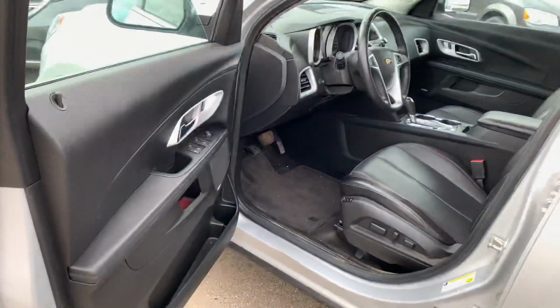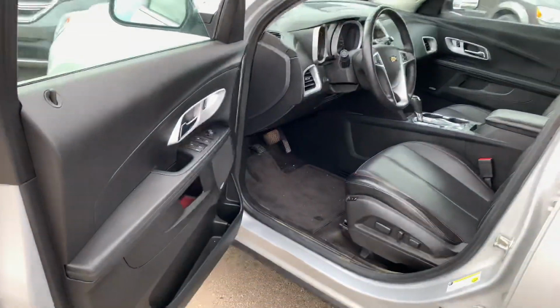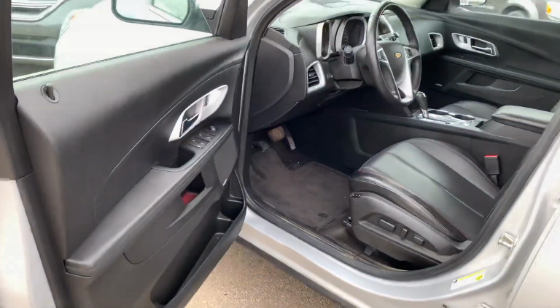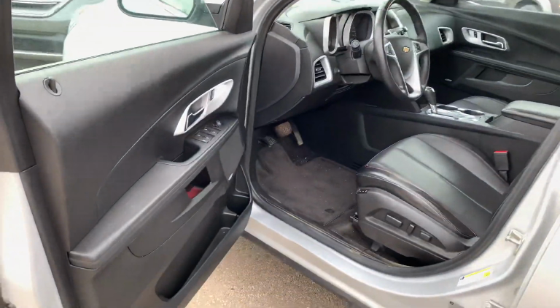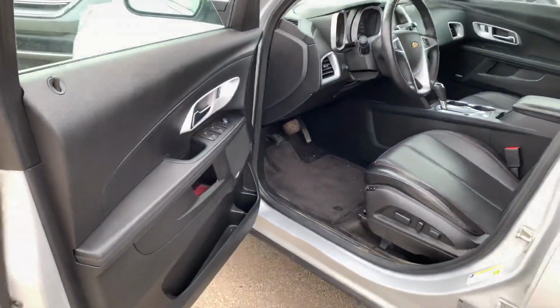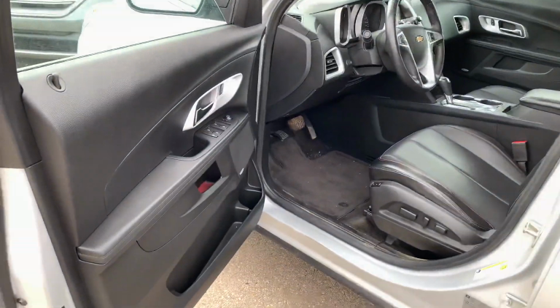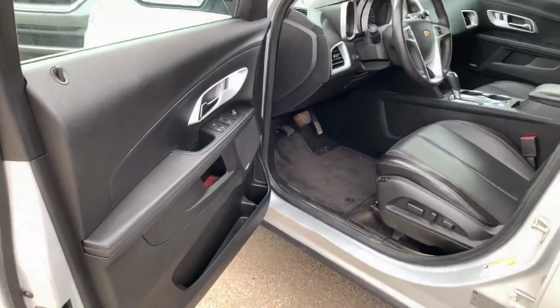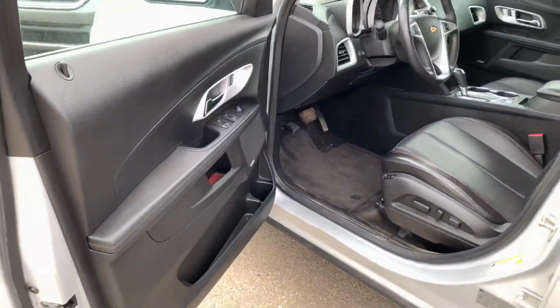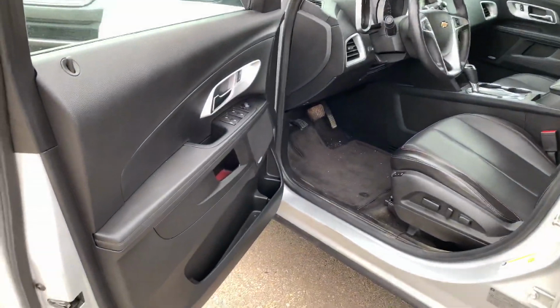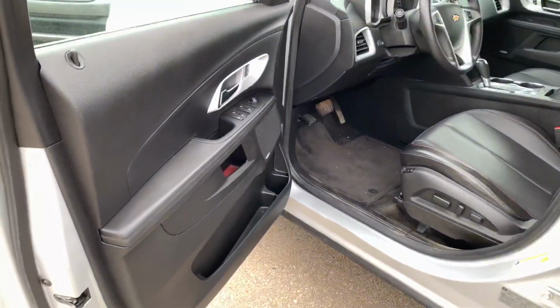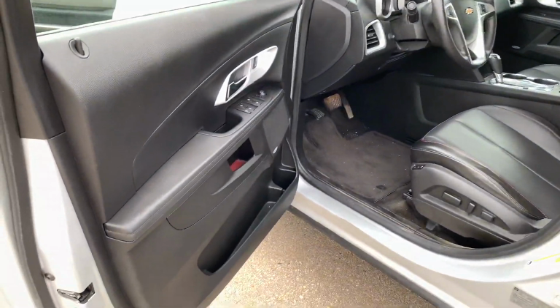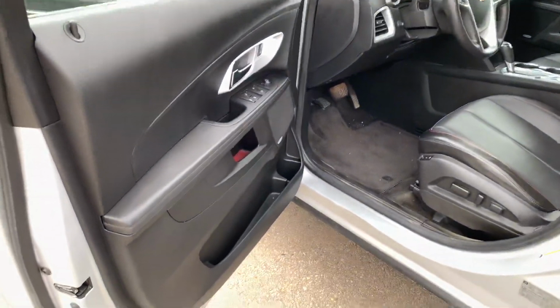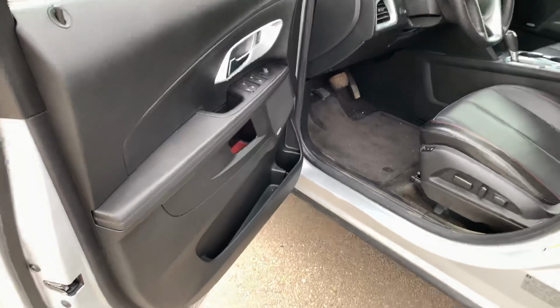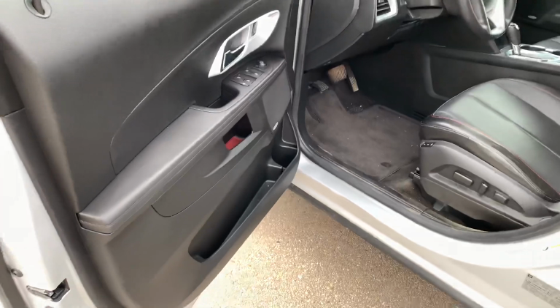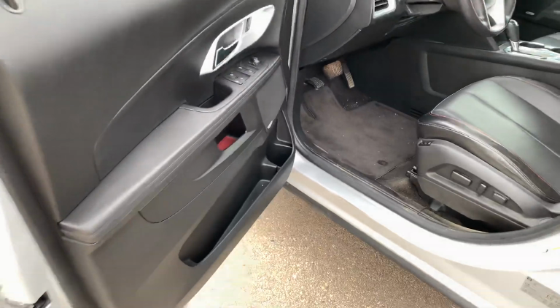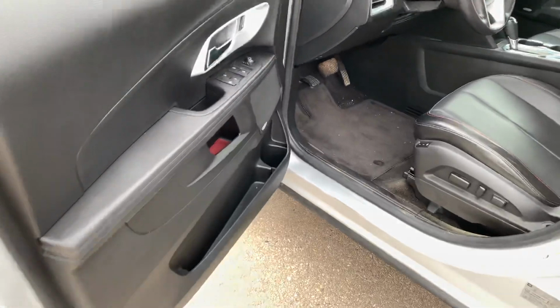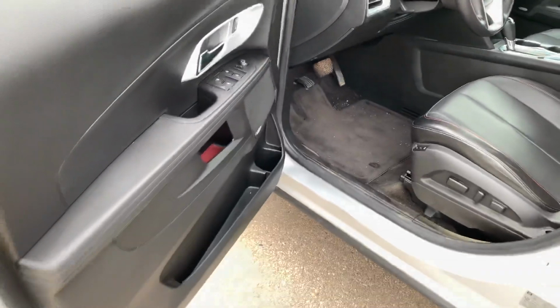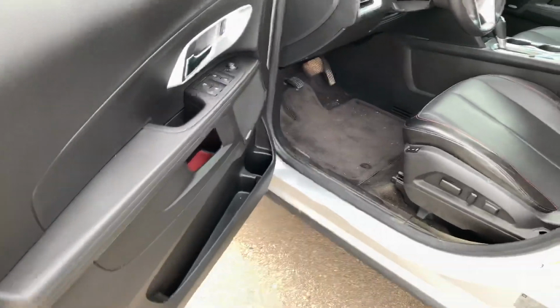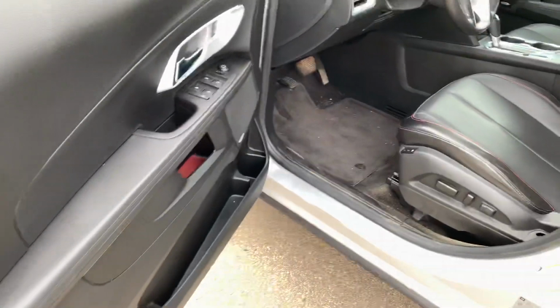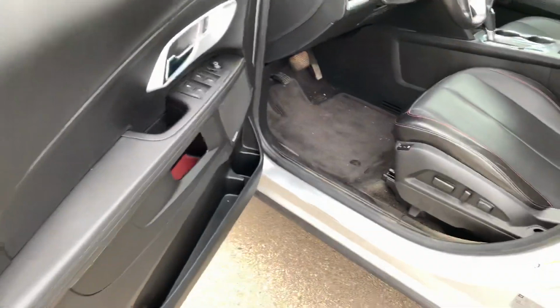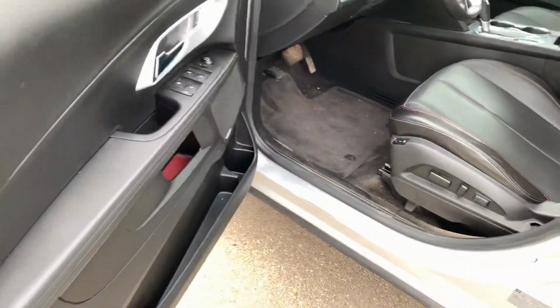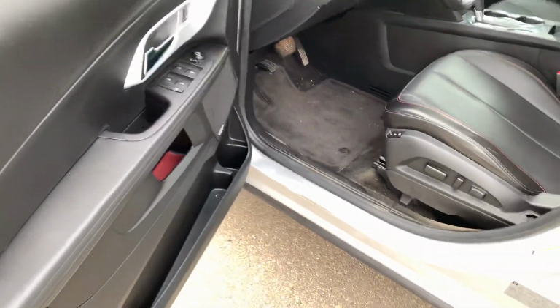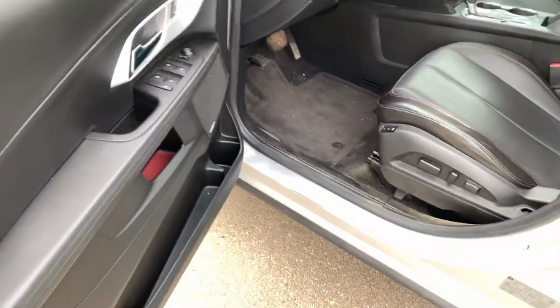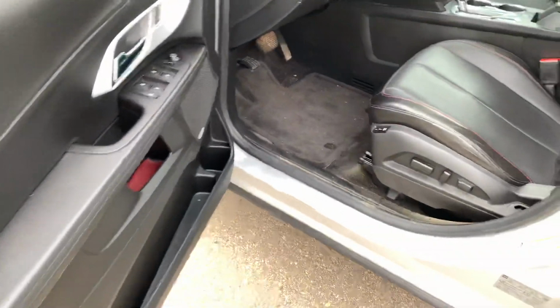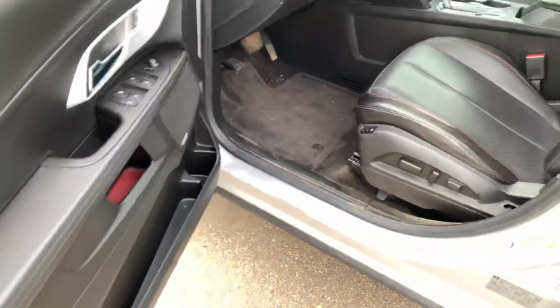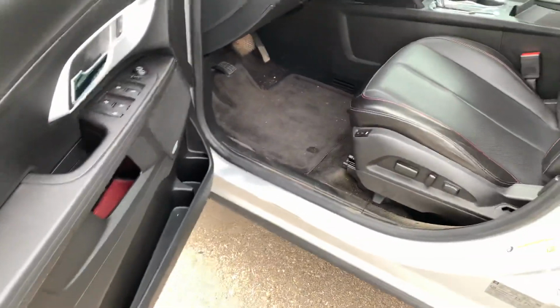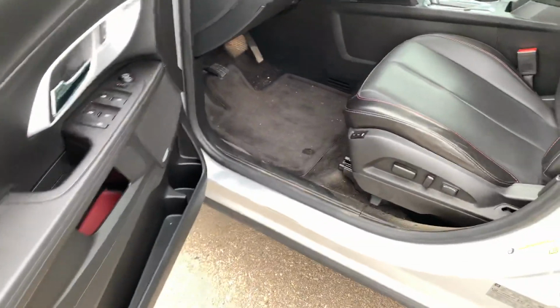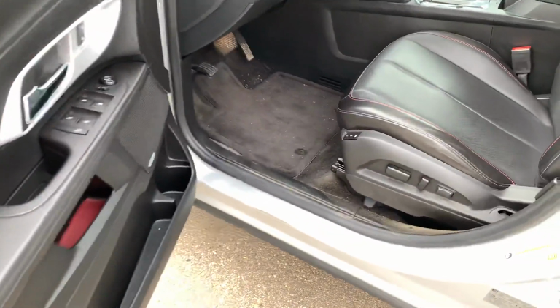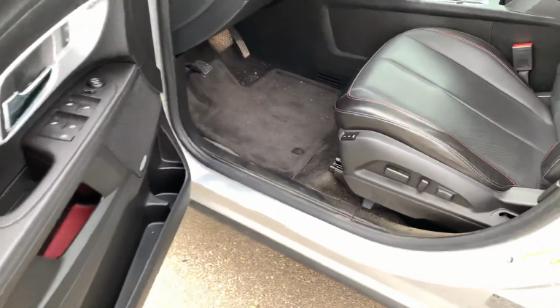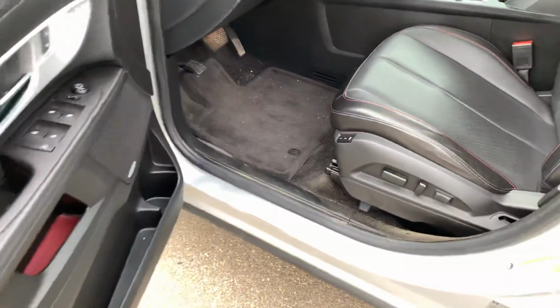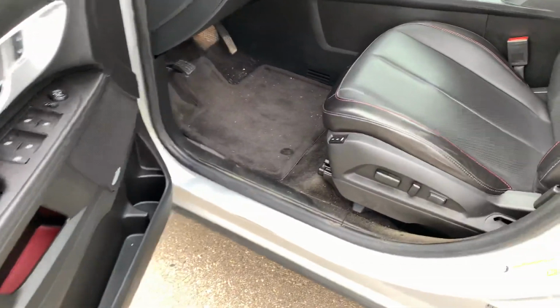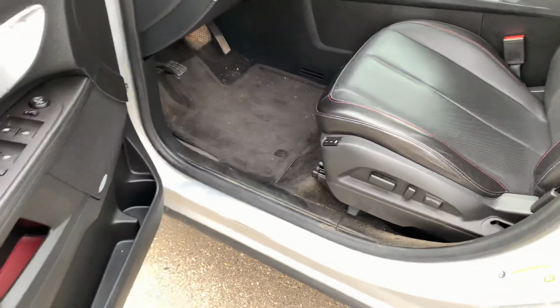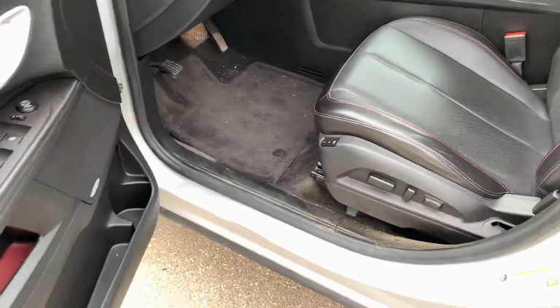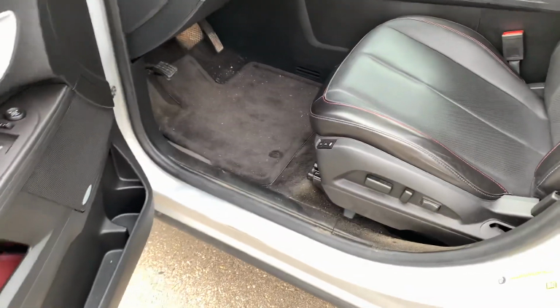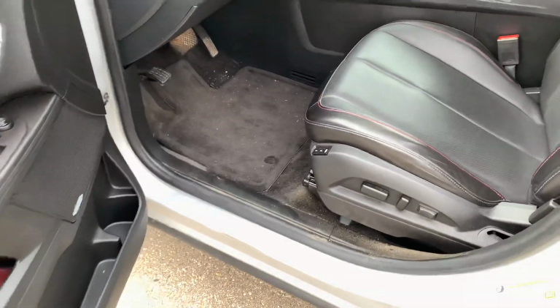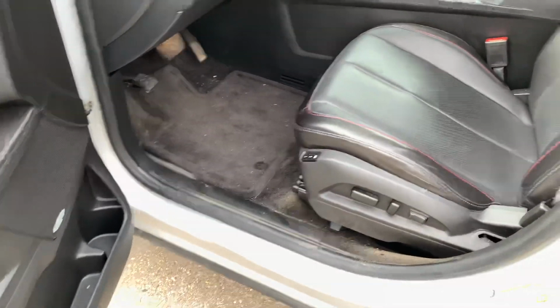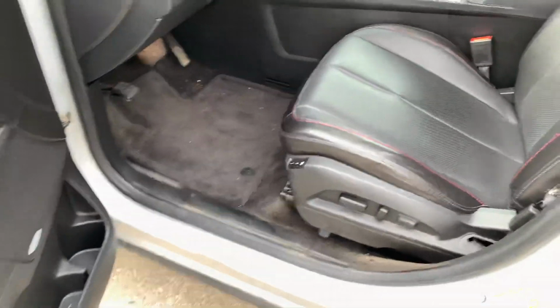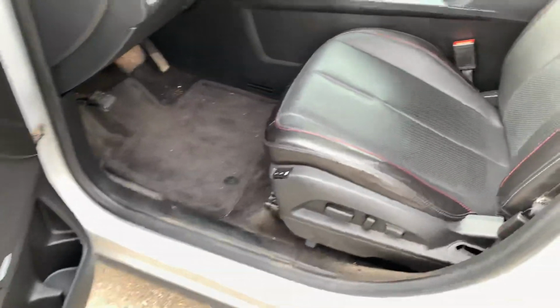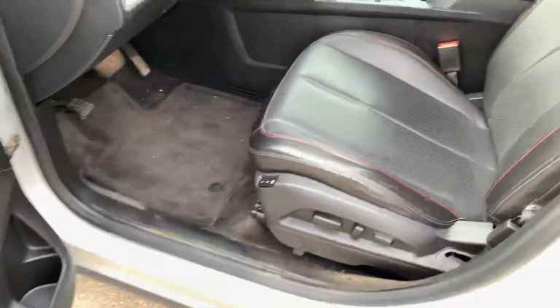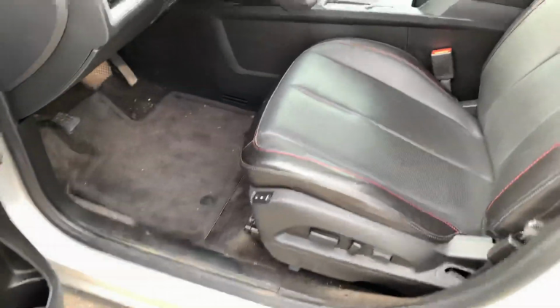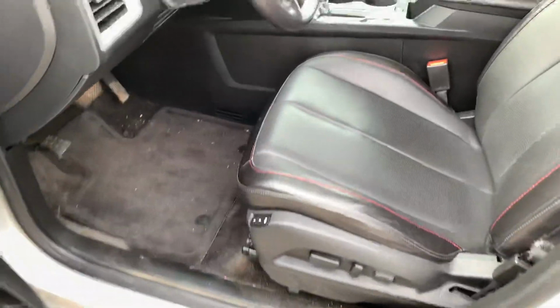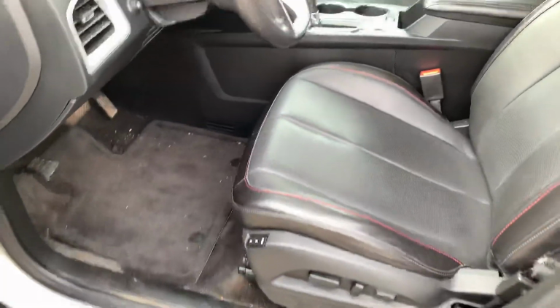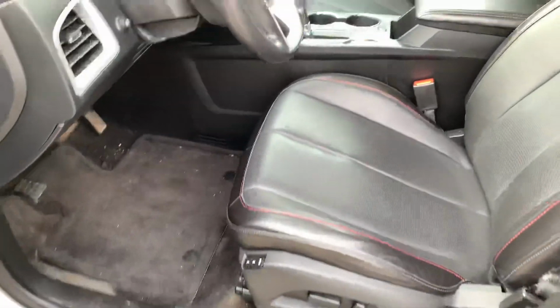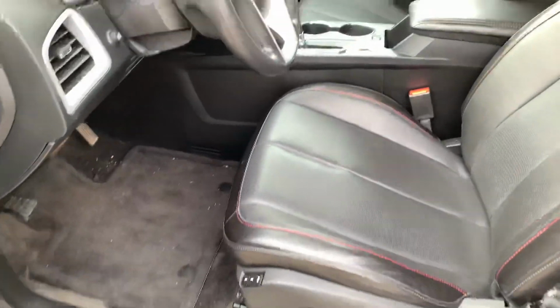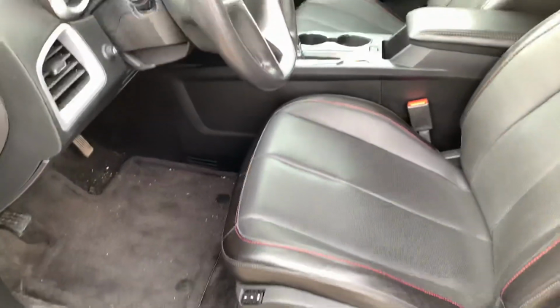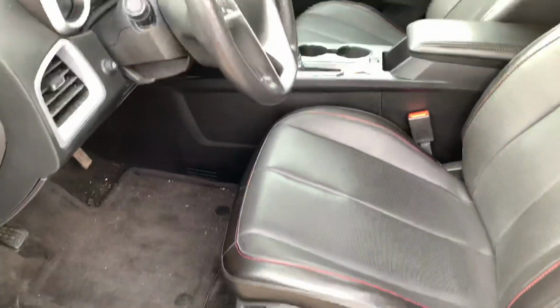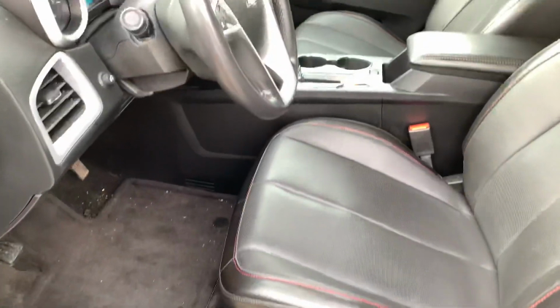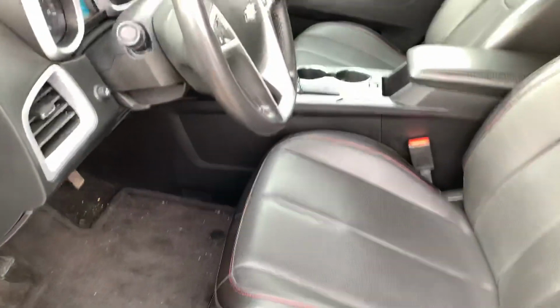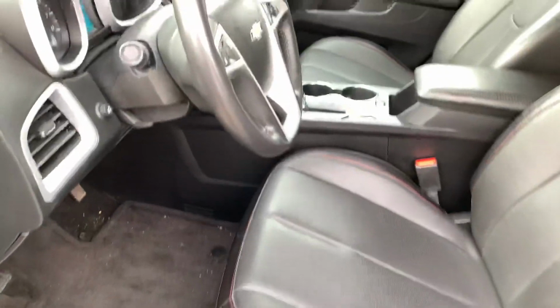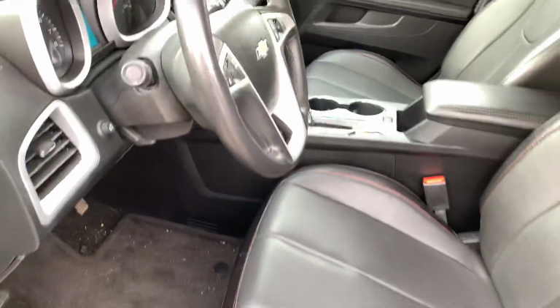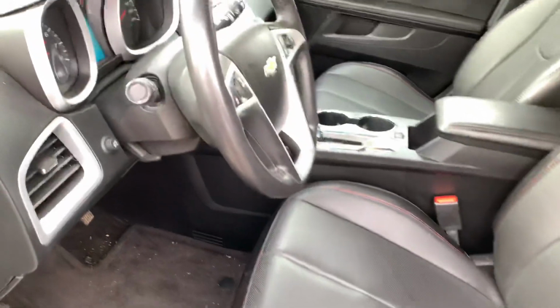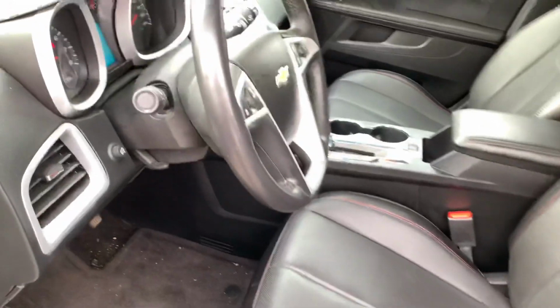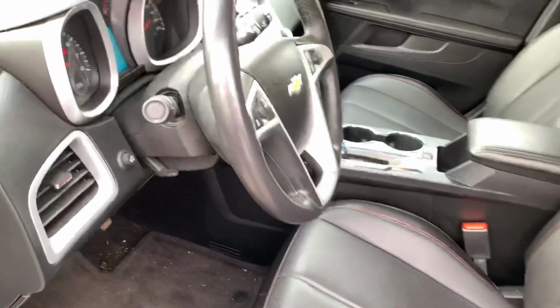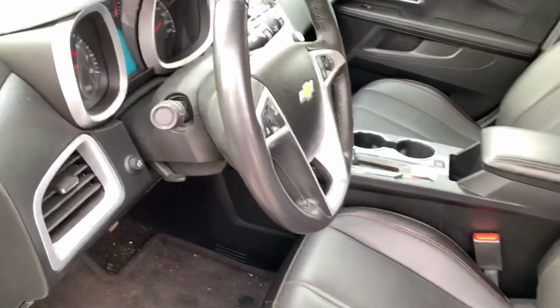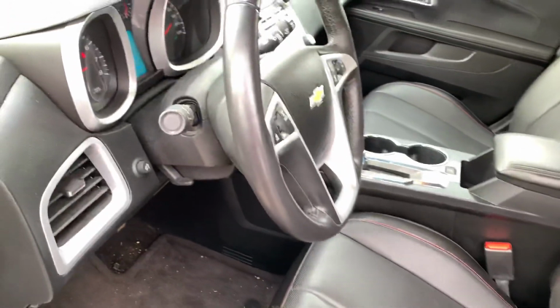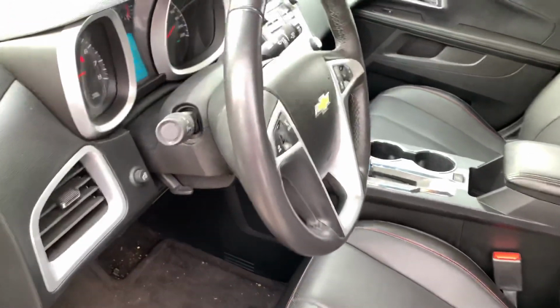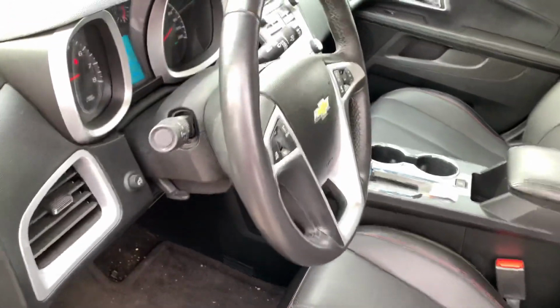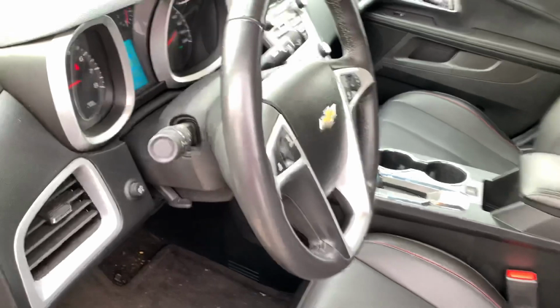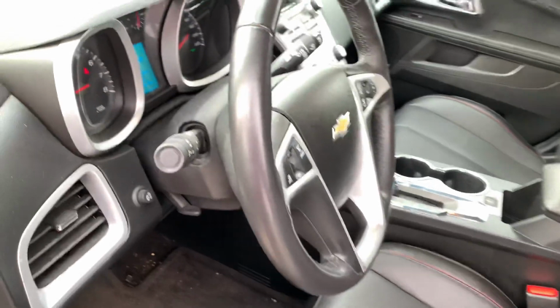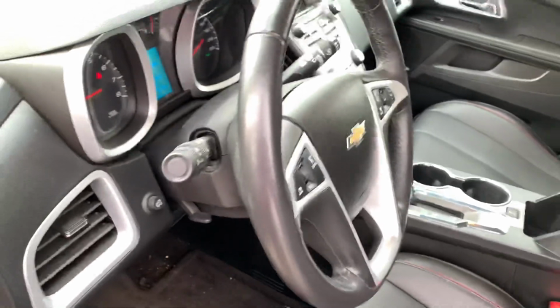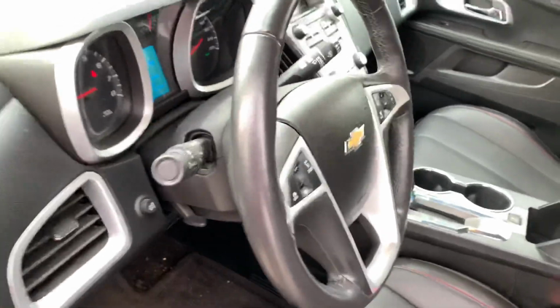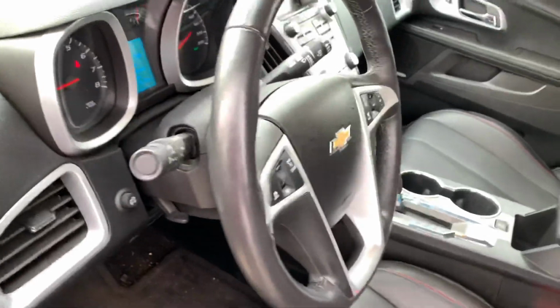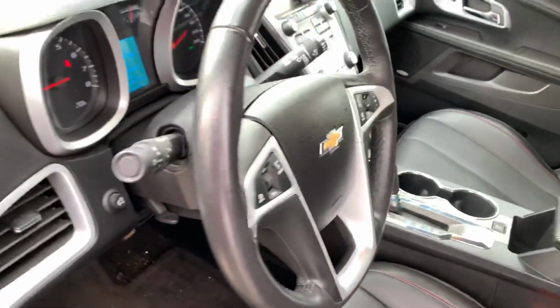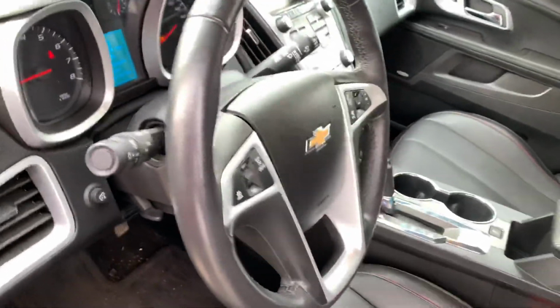Coming in on the inside here, you are going to have the Pioneer sound system so you can have a nice crisp sound for your music. Leather heated seats — they are manual and you are going to have that memory seating for you and your partner.